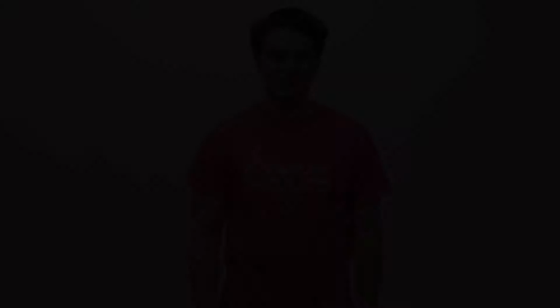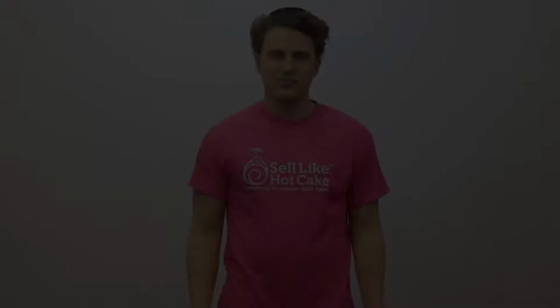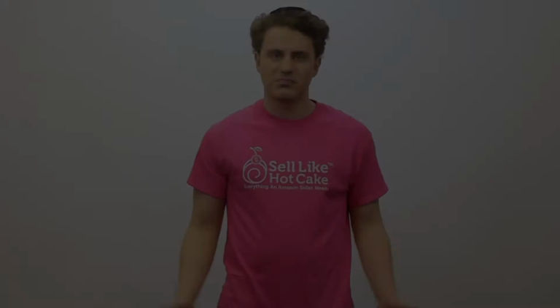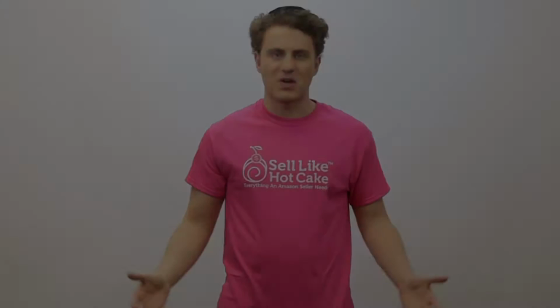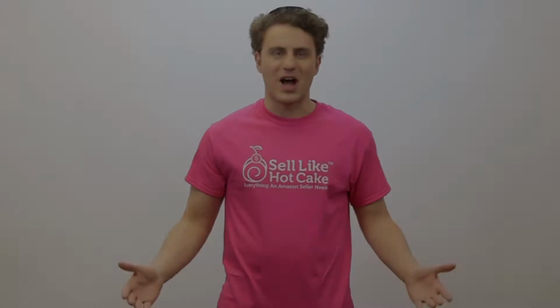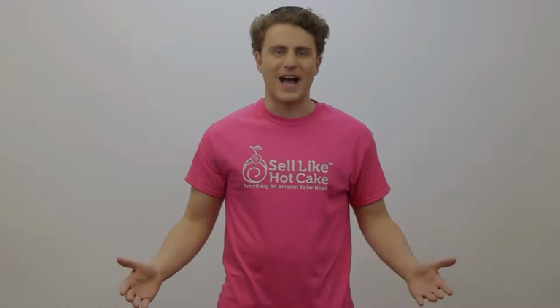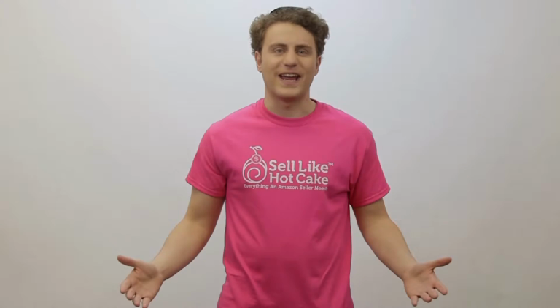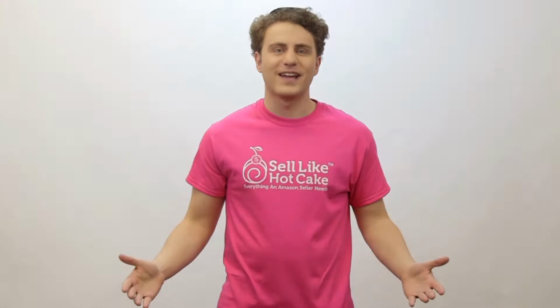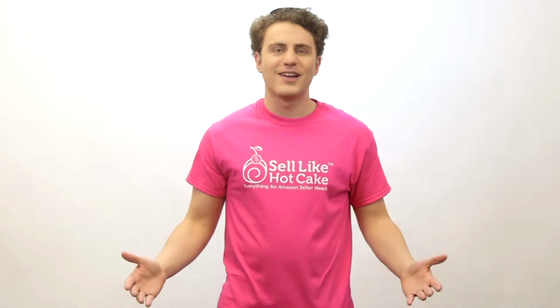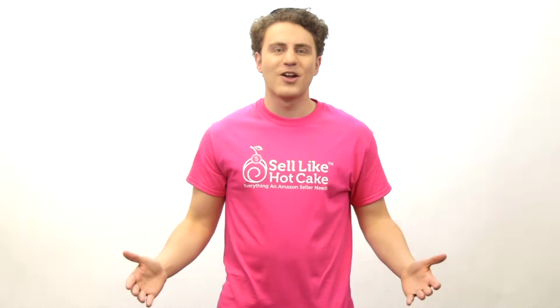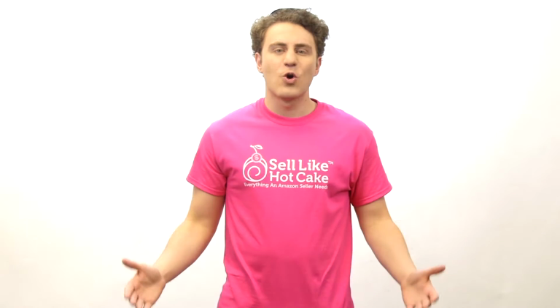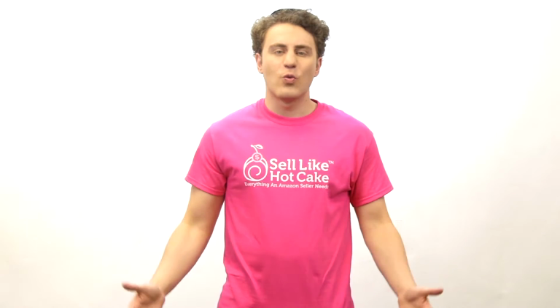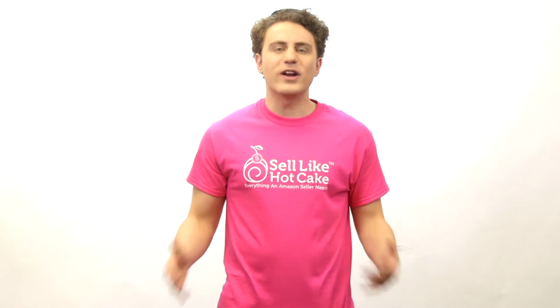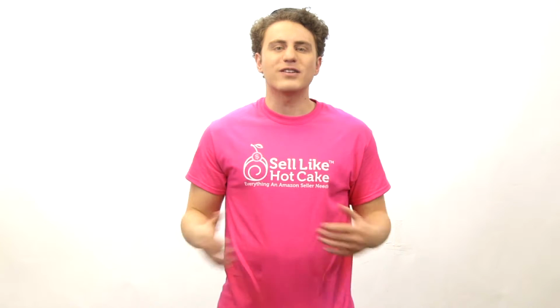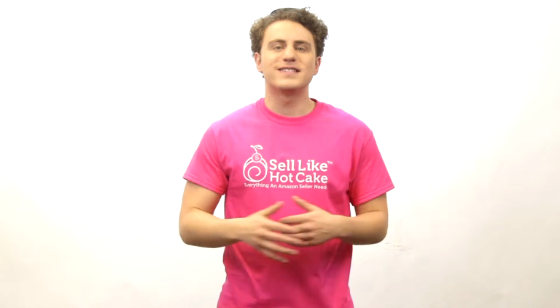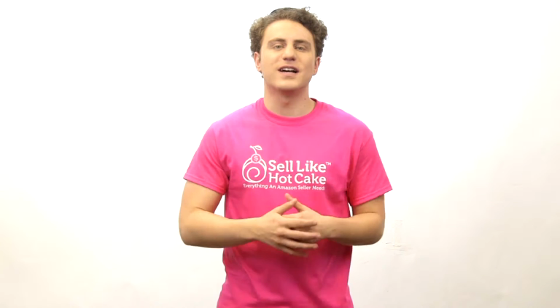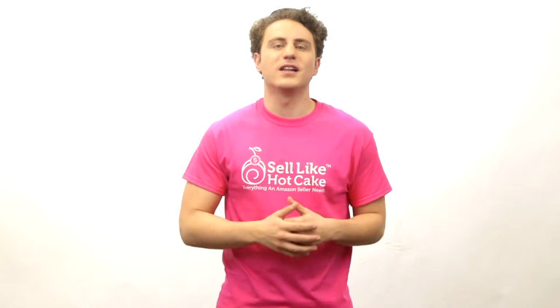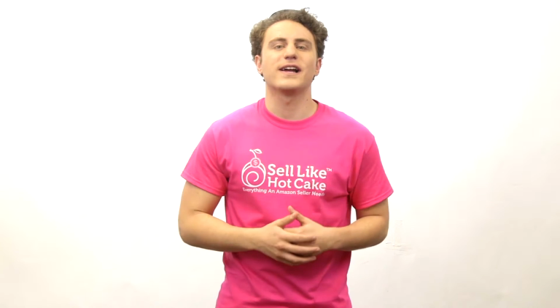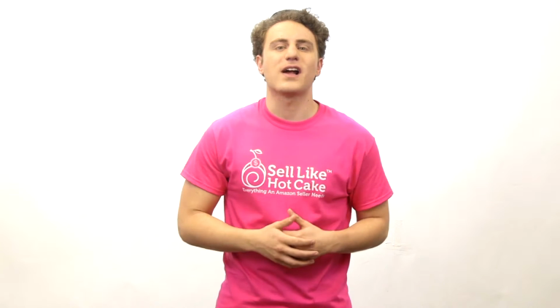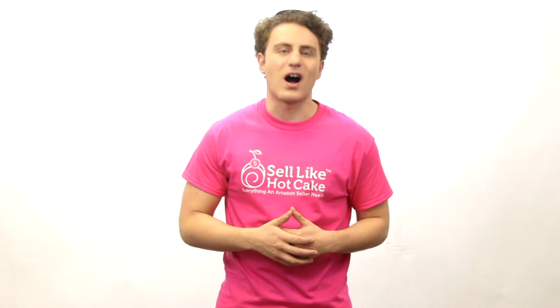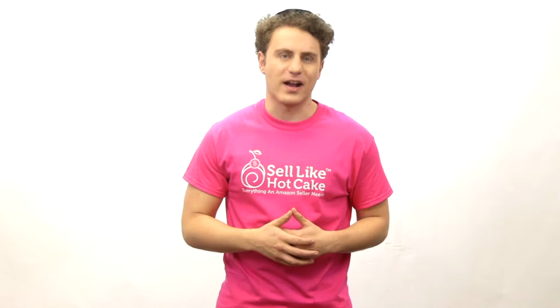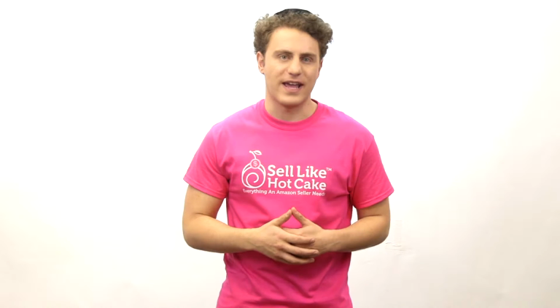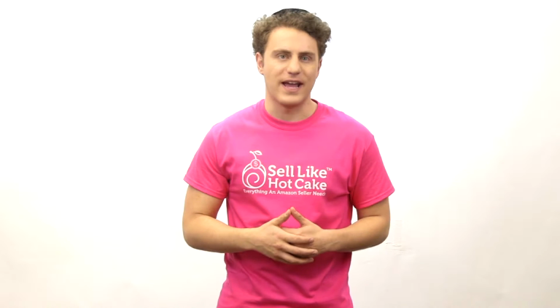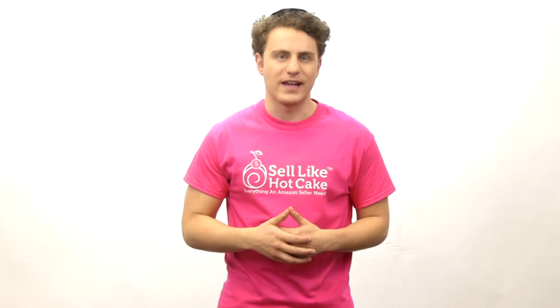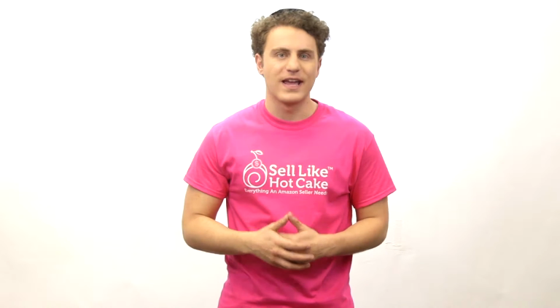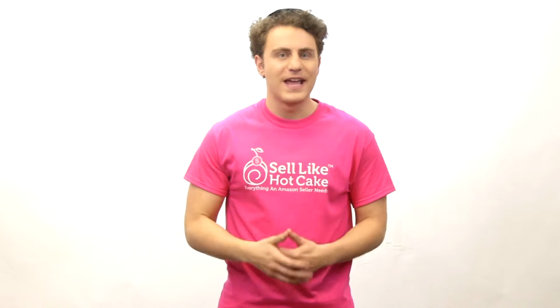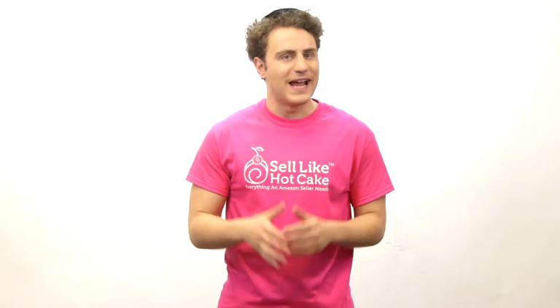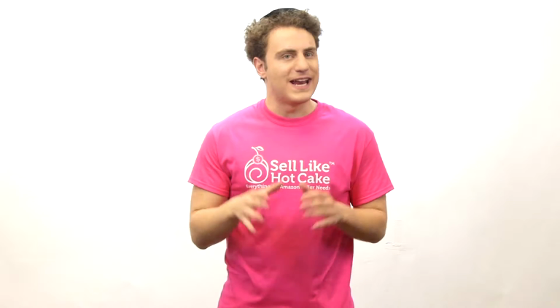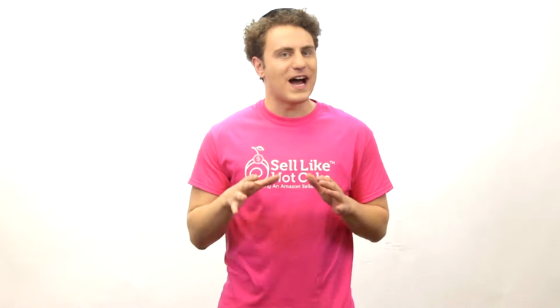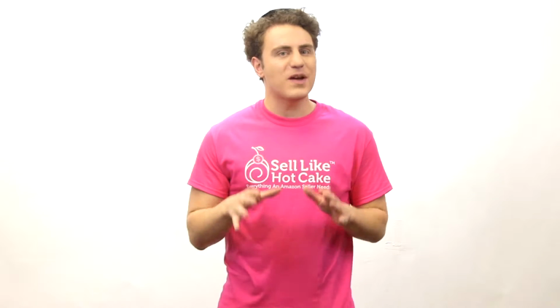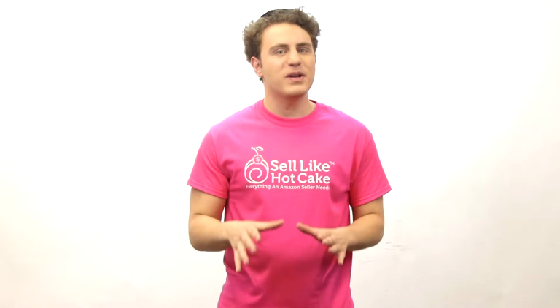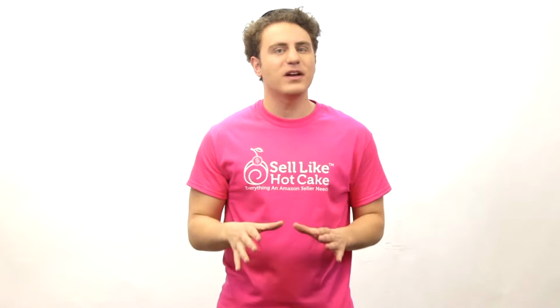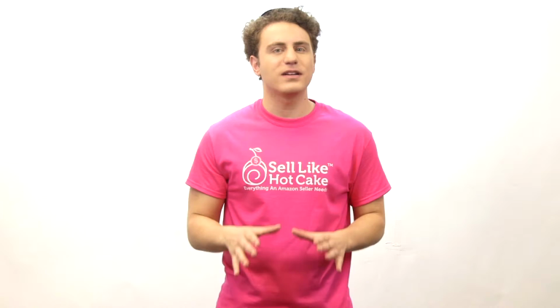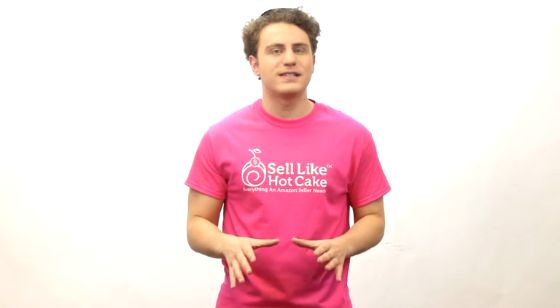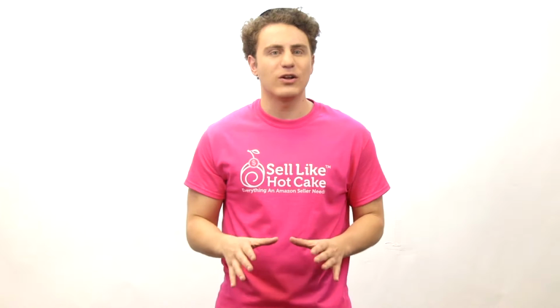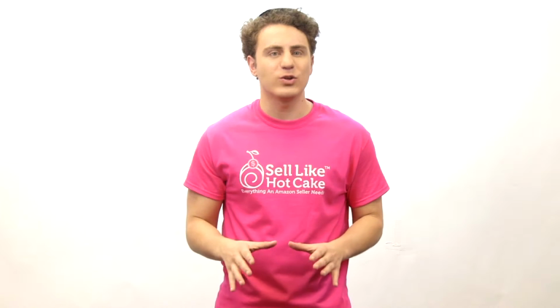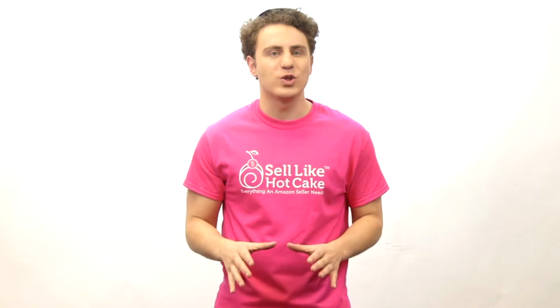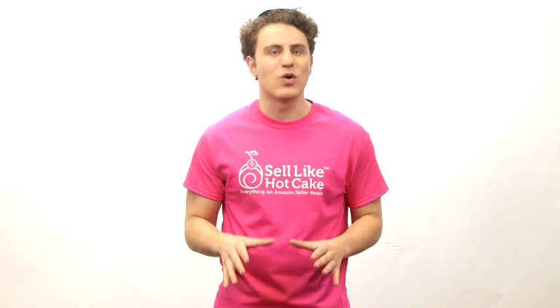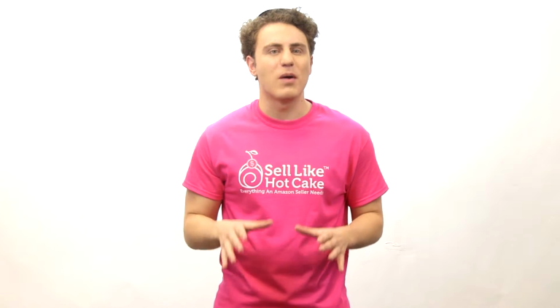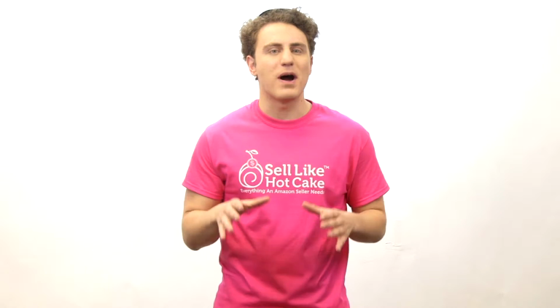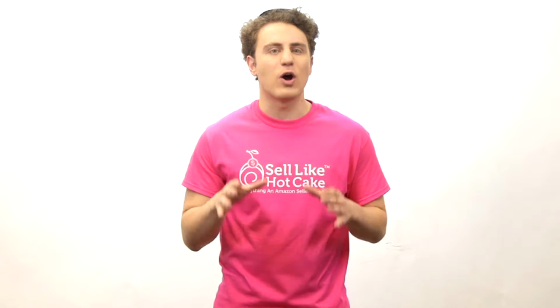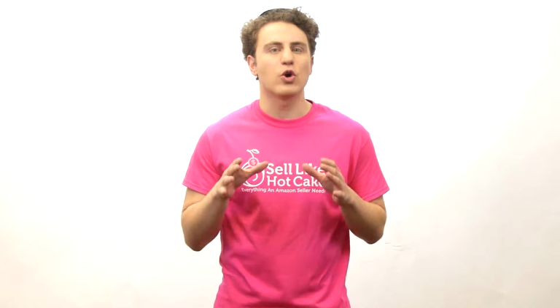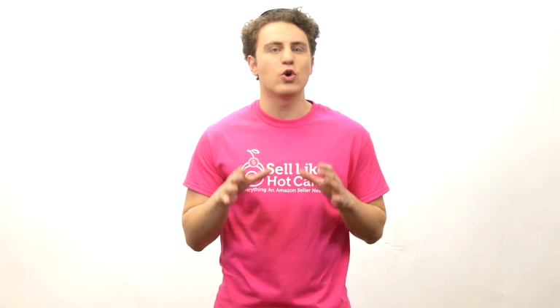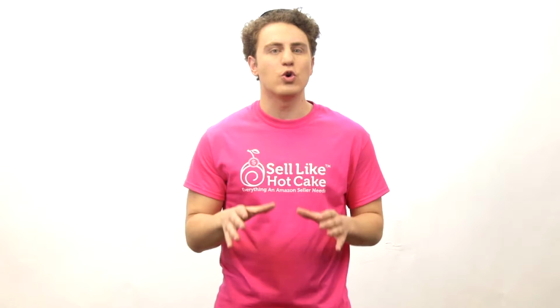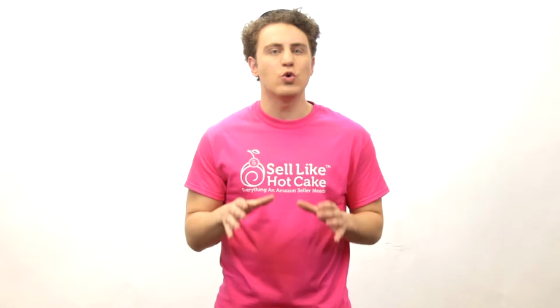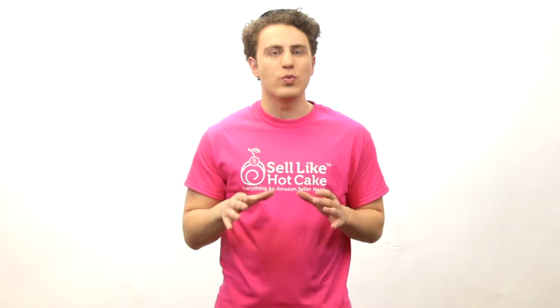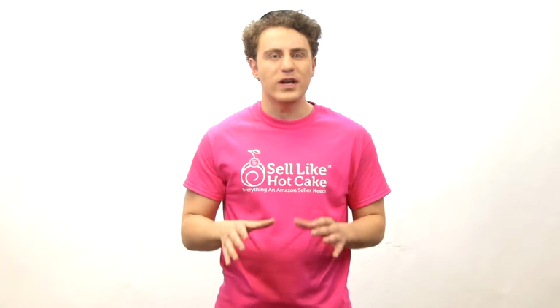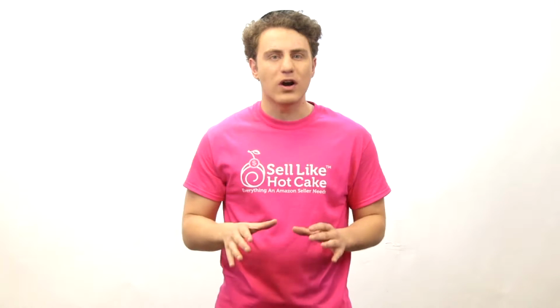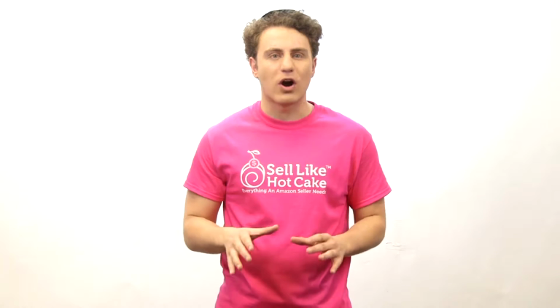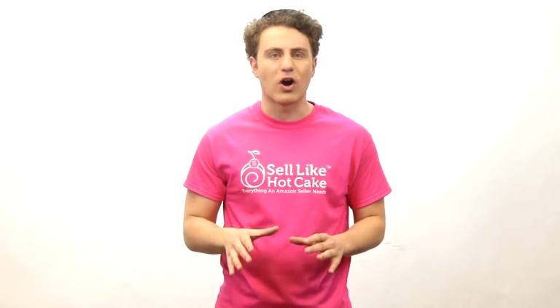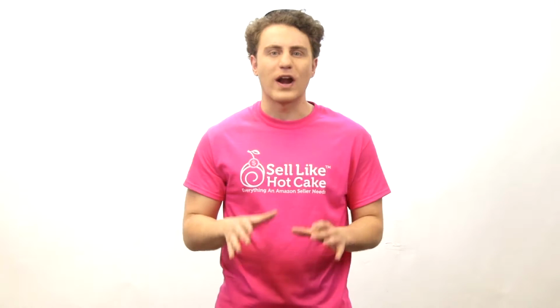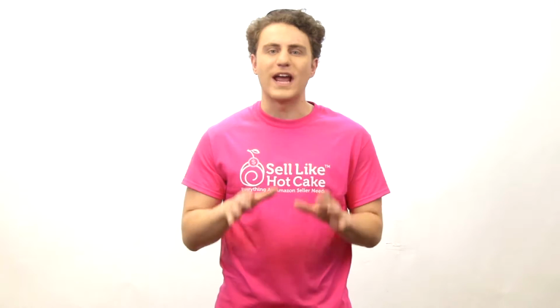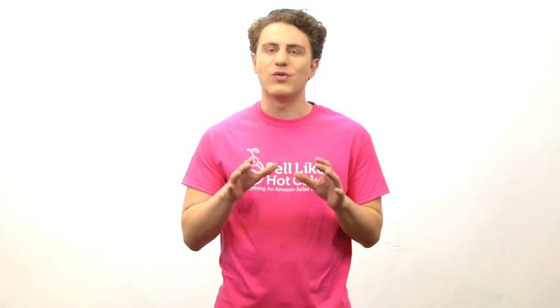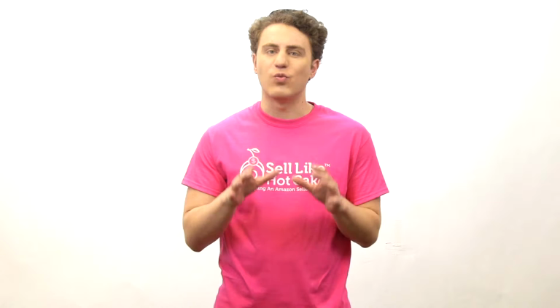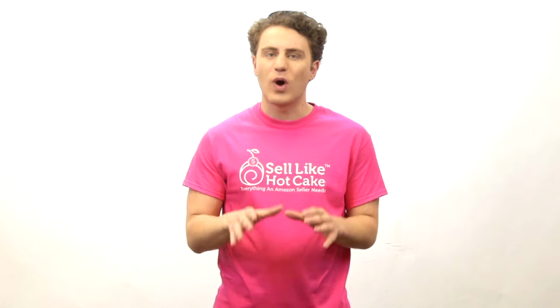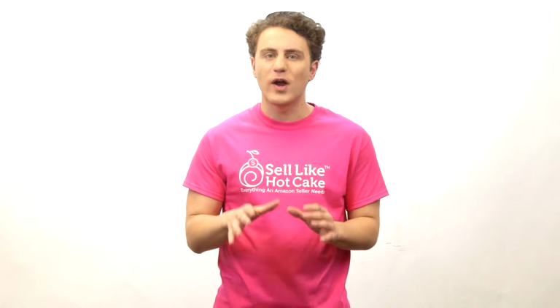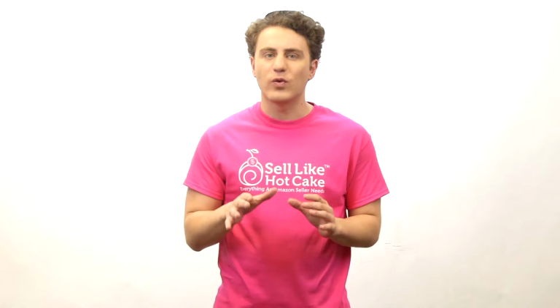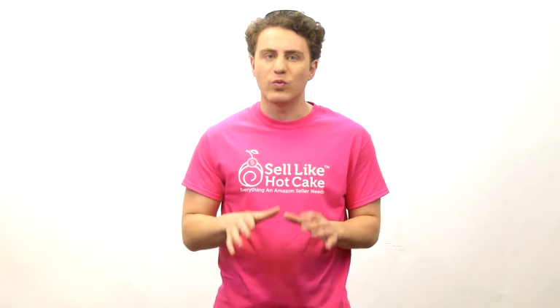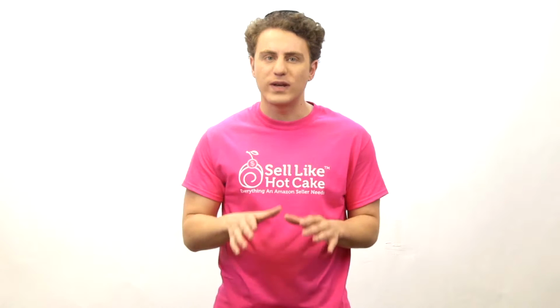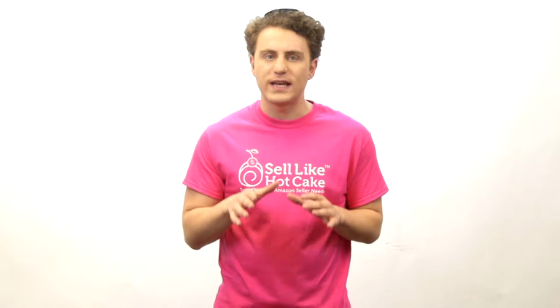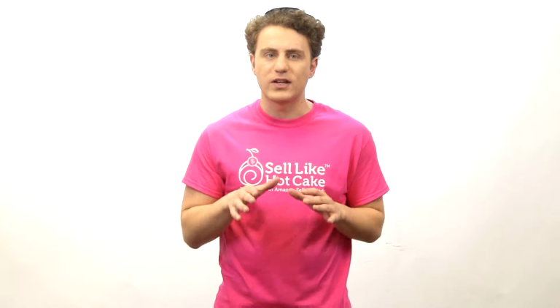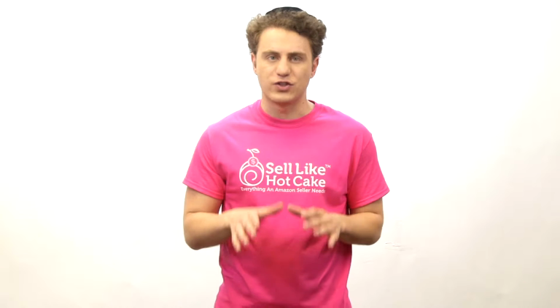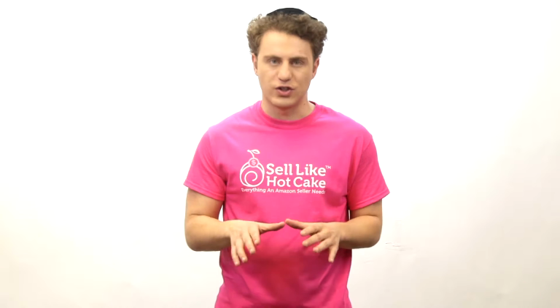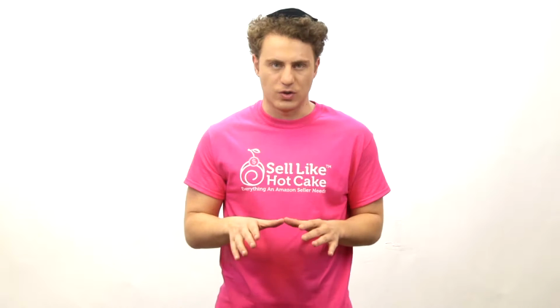Hi, we are Sell Like Hot Cake, and I'm here to tell you about who we are and what we do.